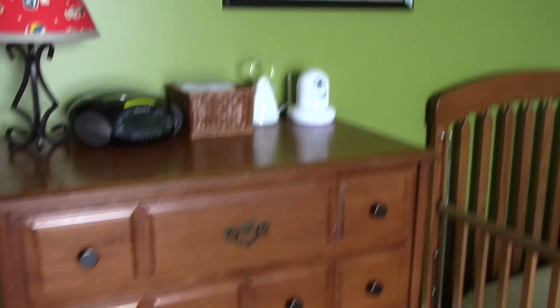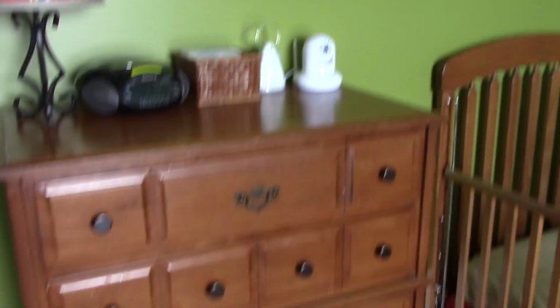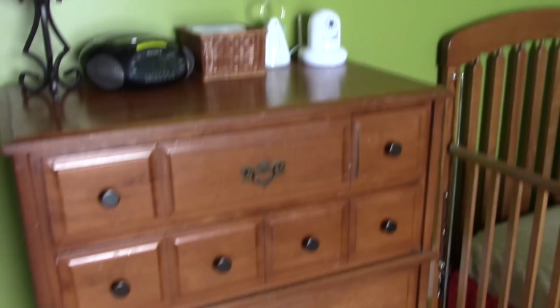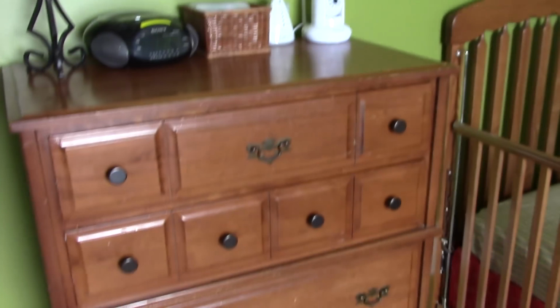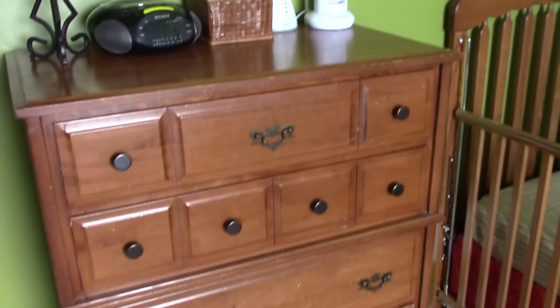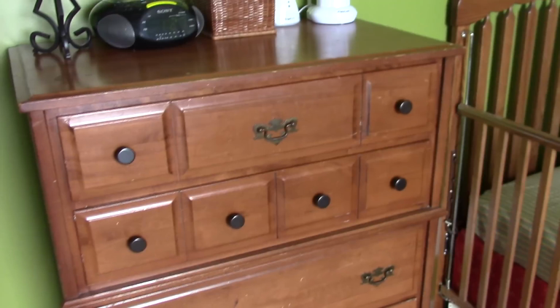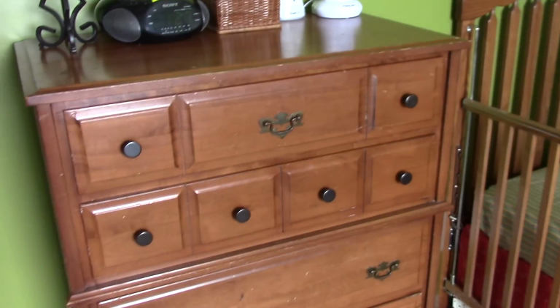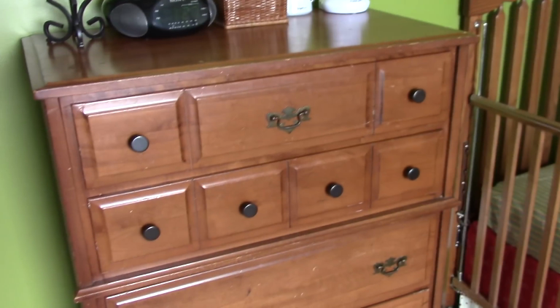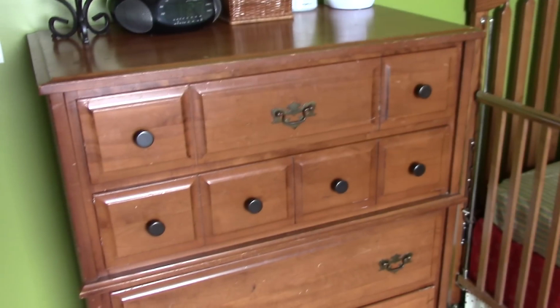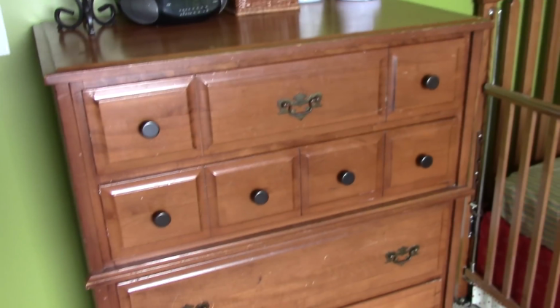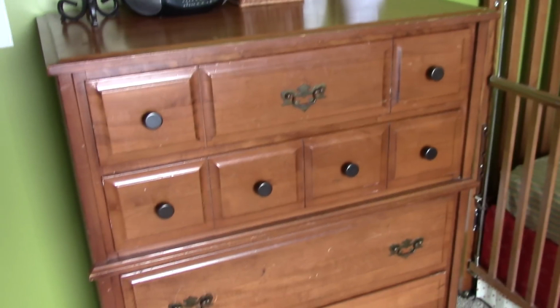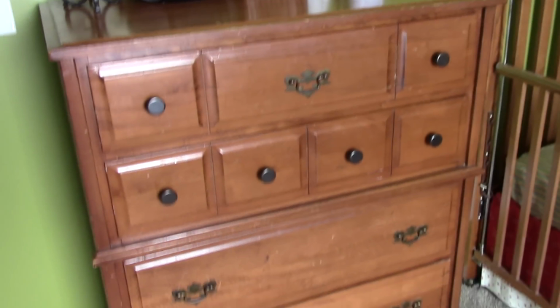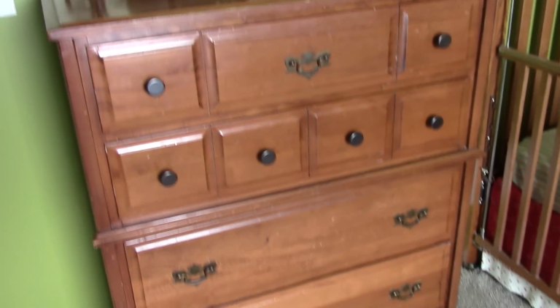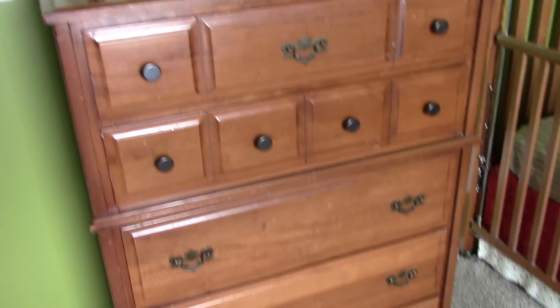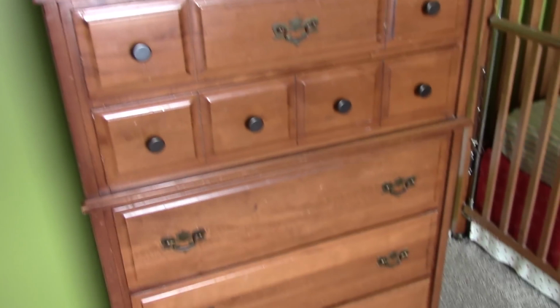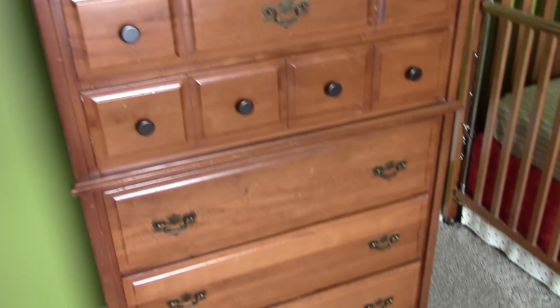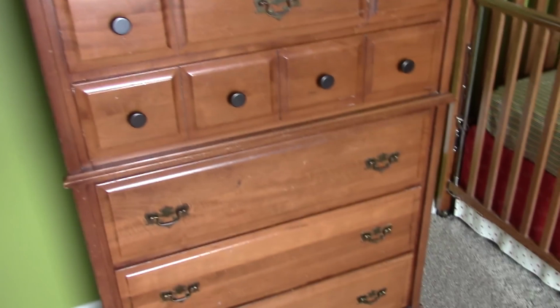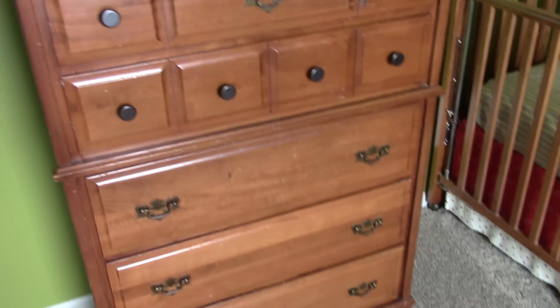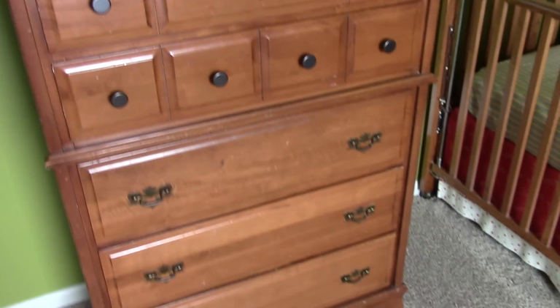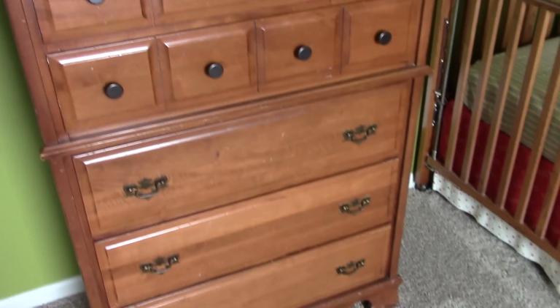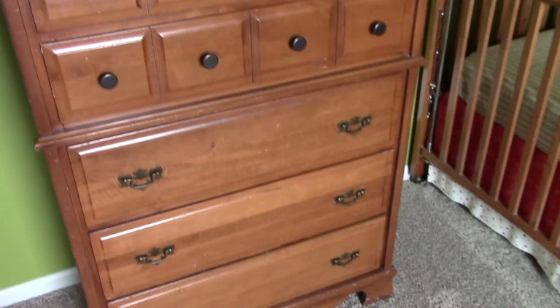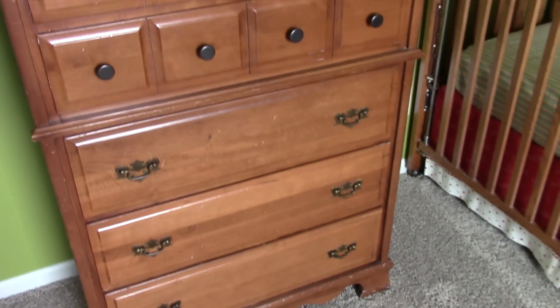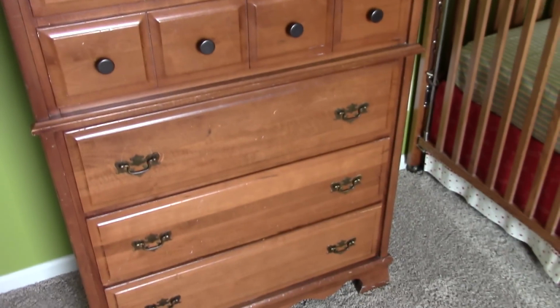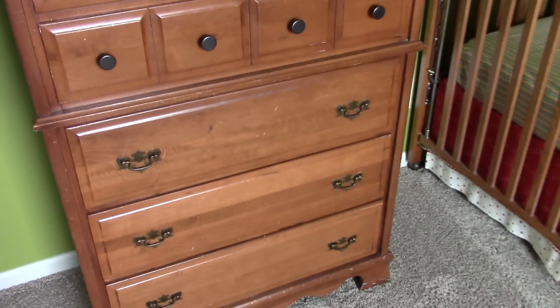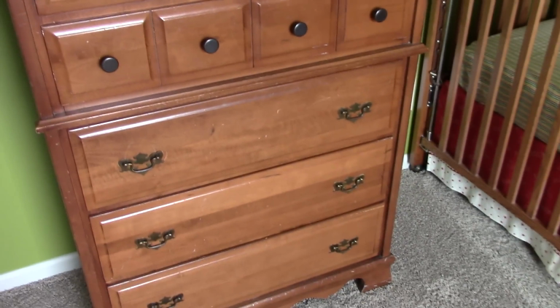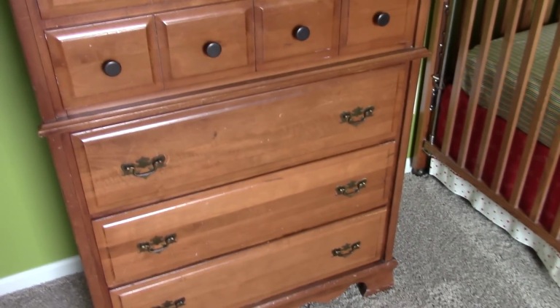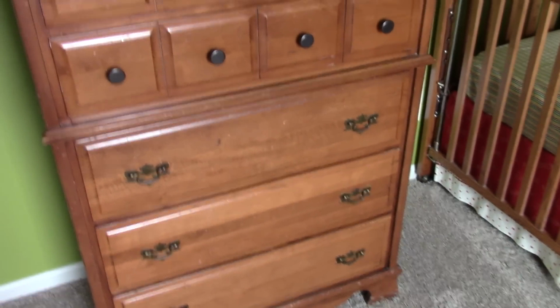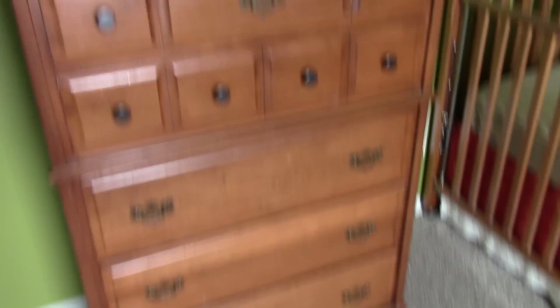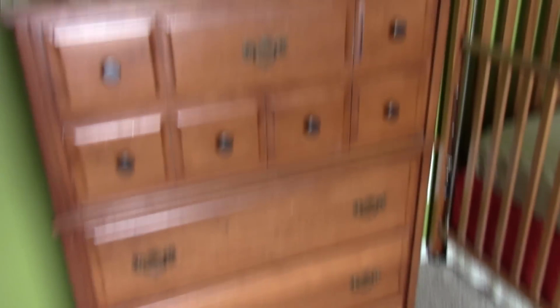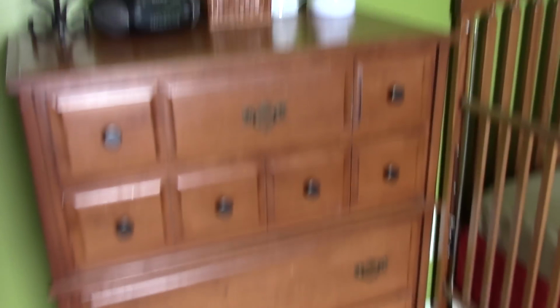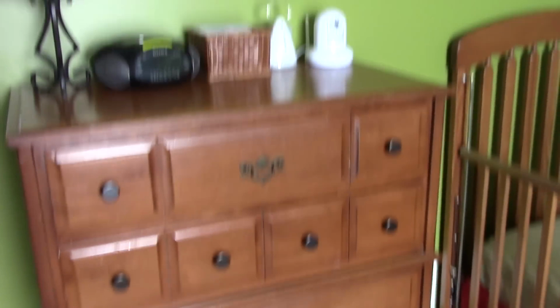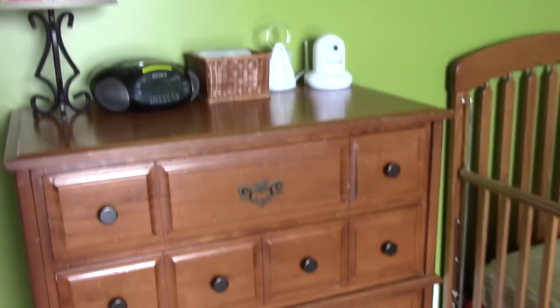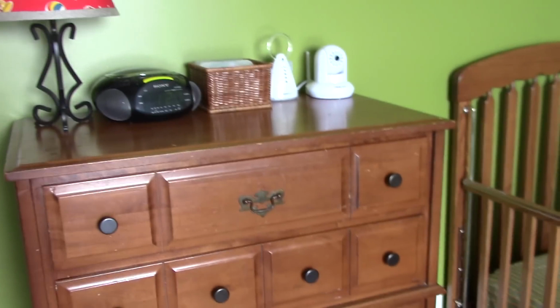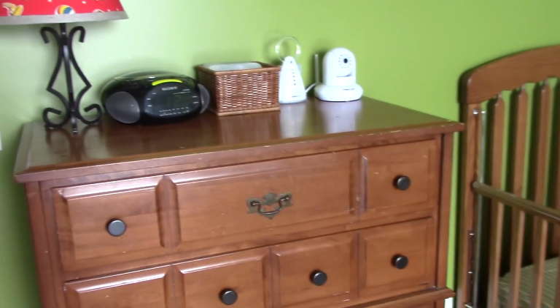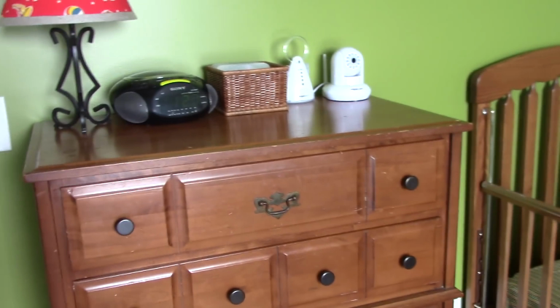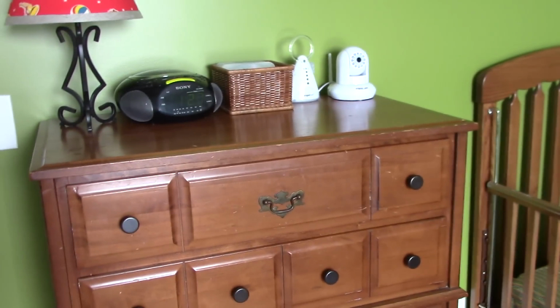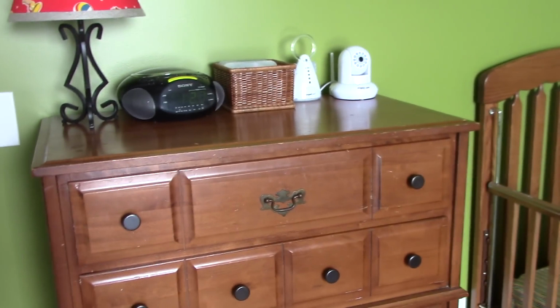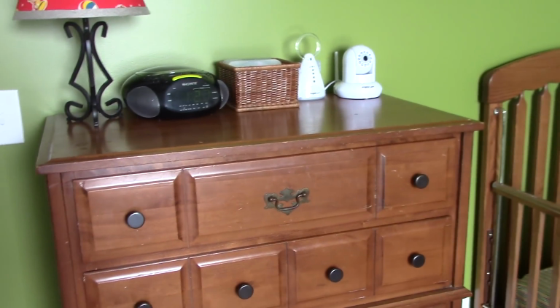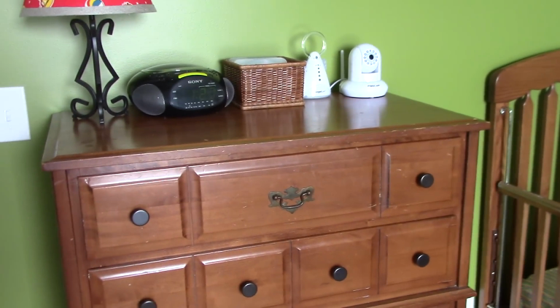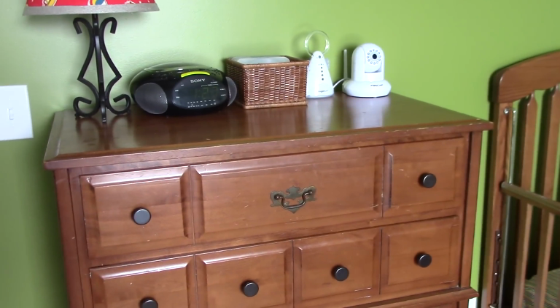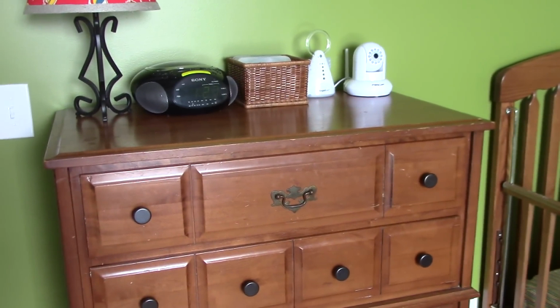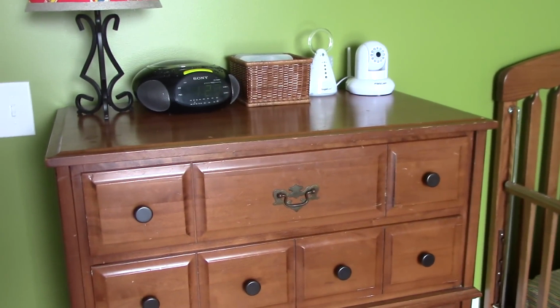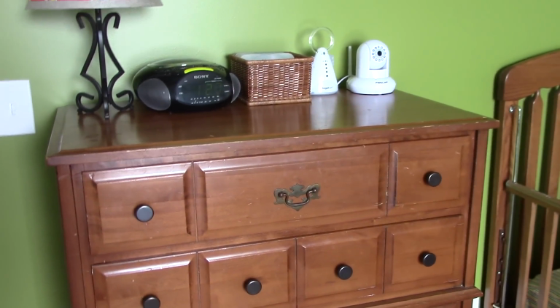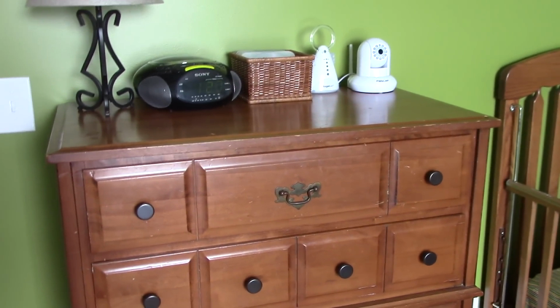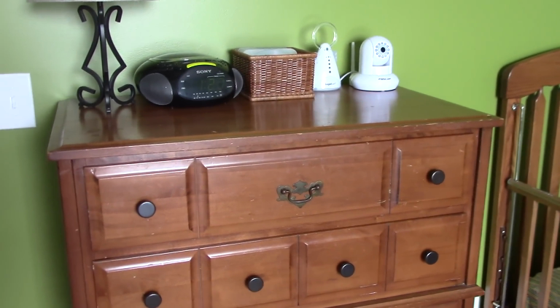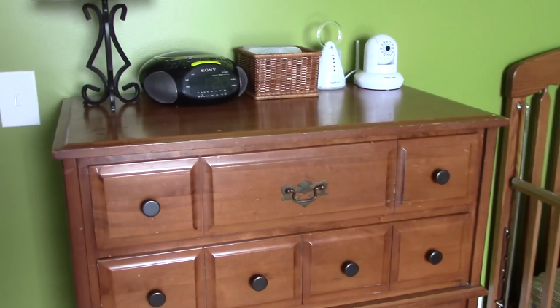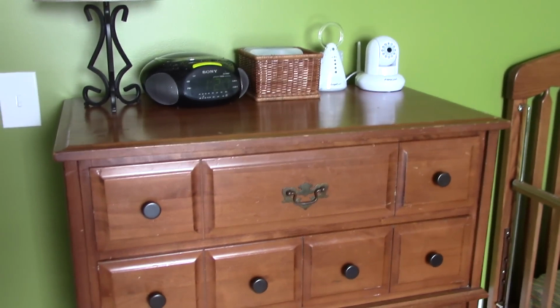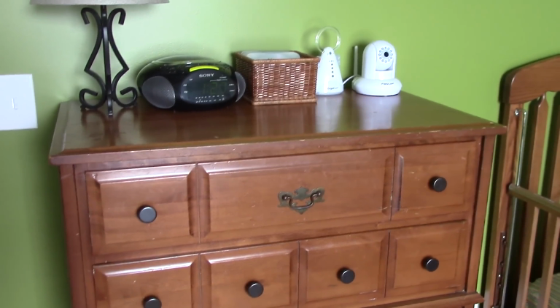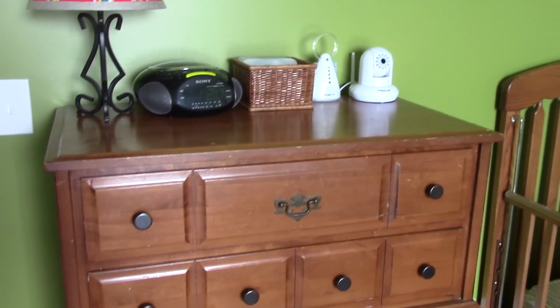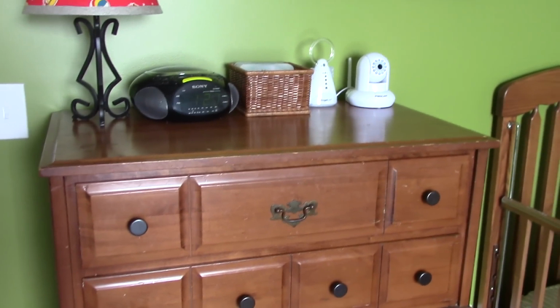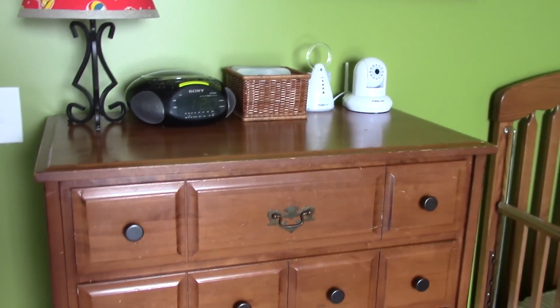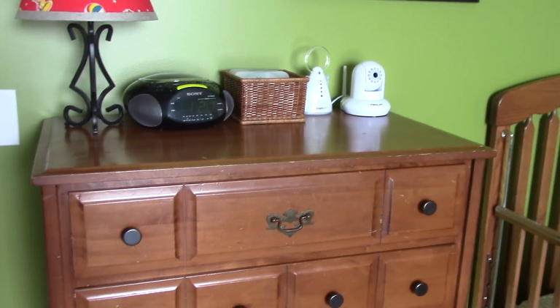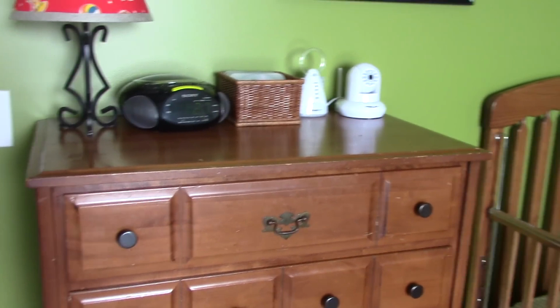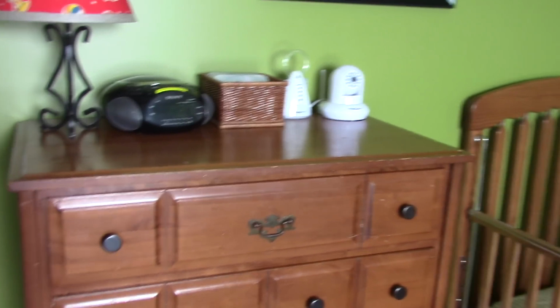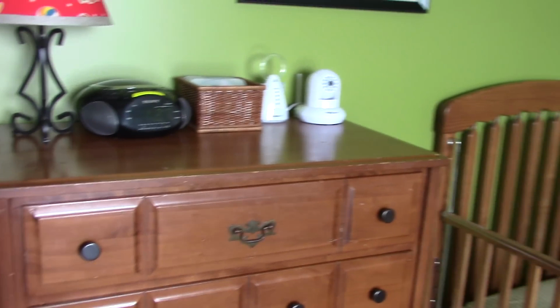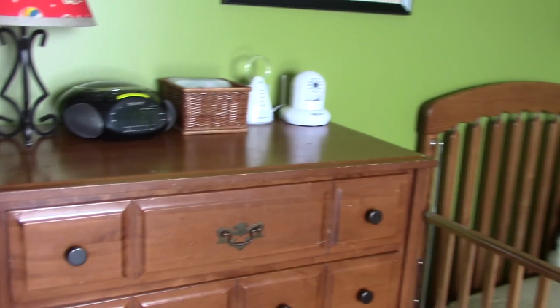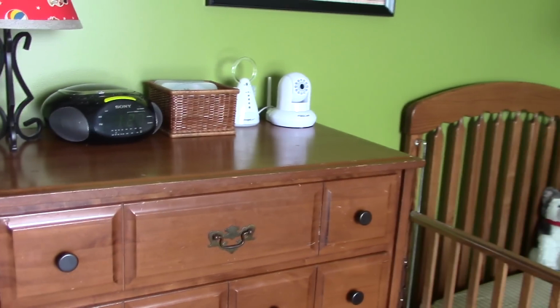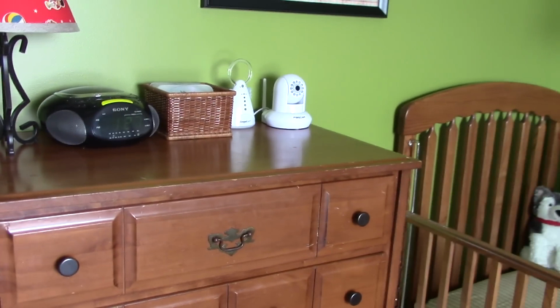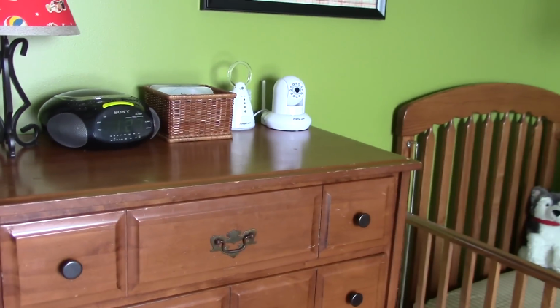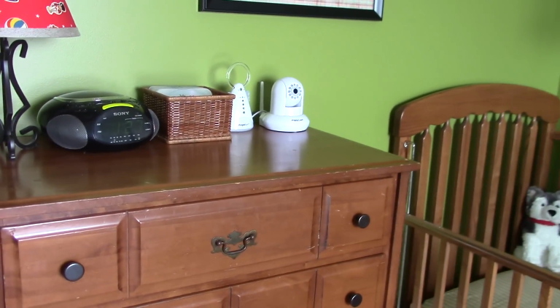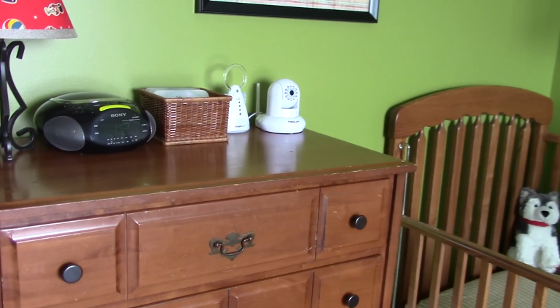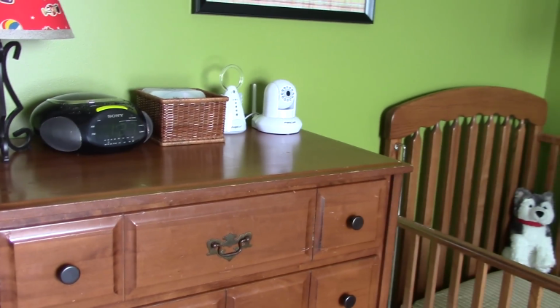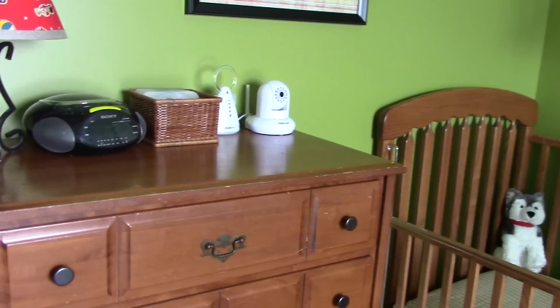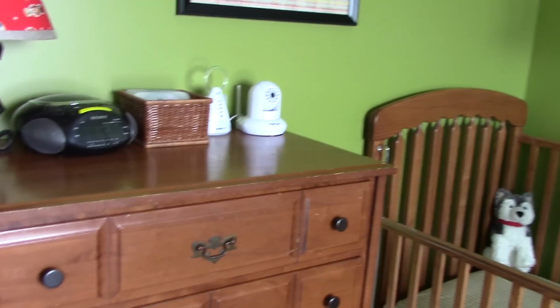Here's her dresser. This was my dad's dresser when he was little. It was my dresser when I was little. Now we're passing it on to another generation.